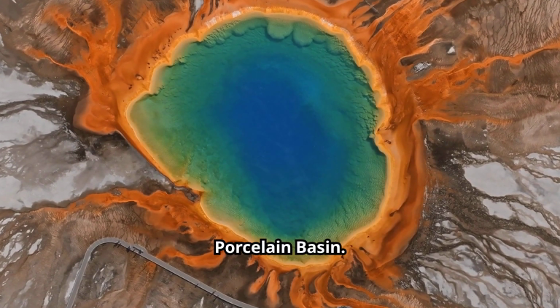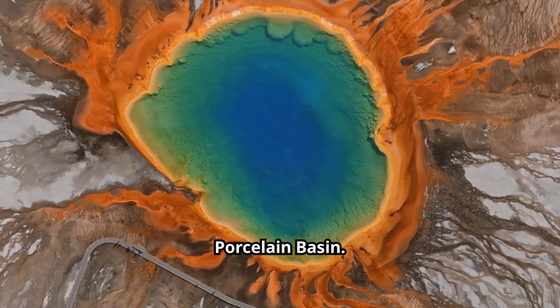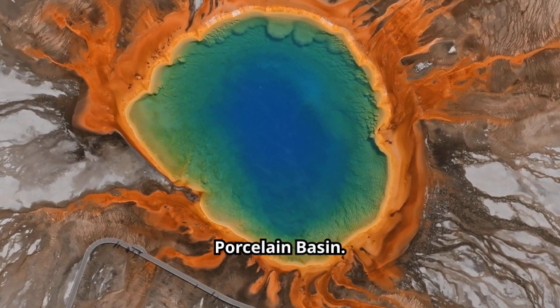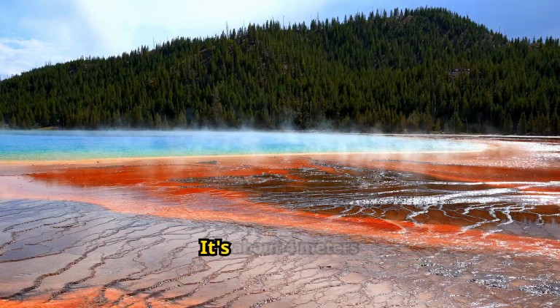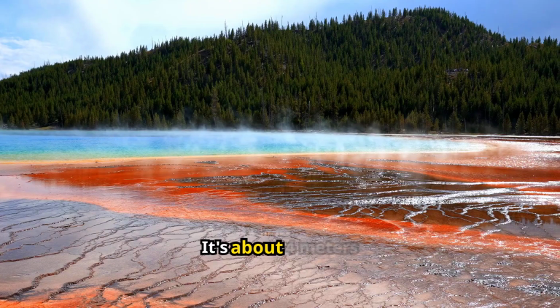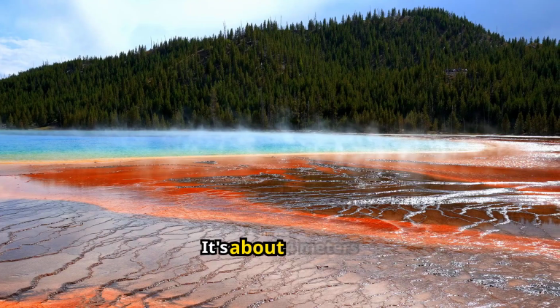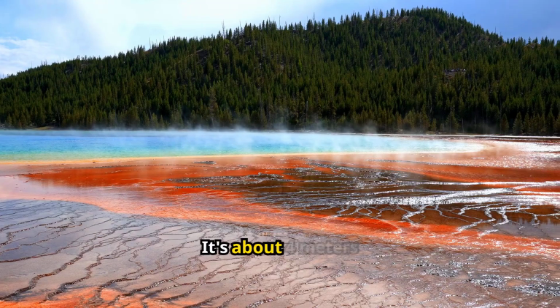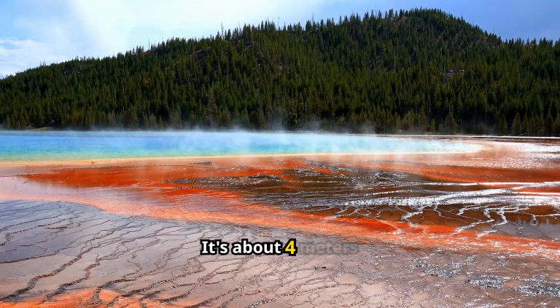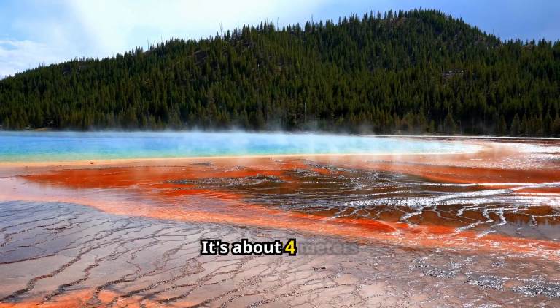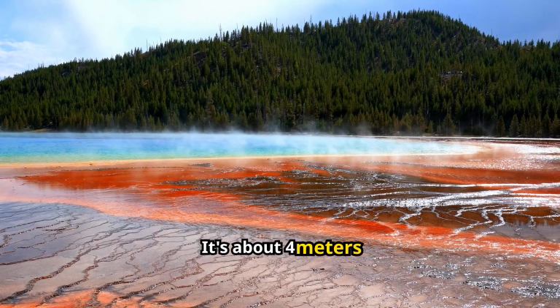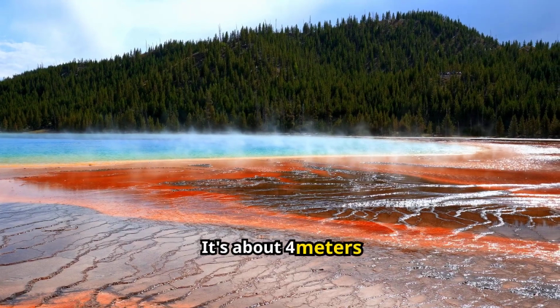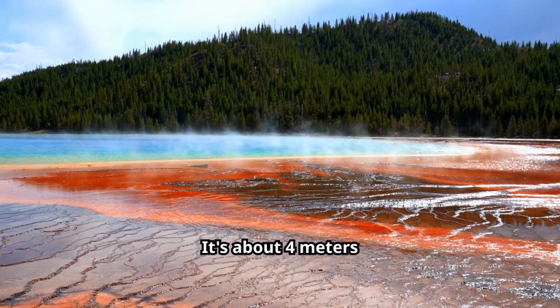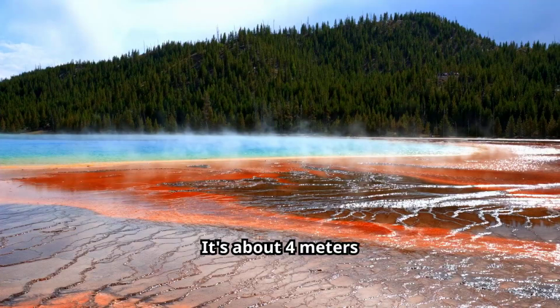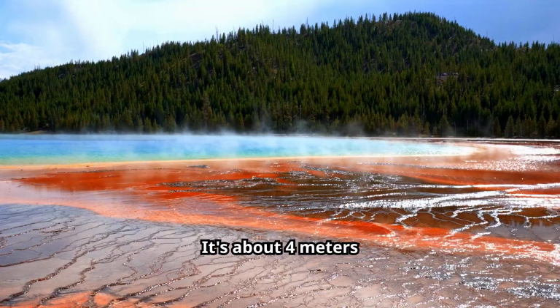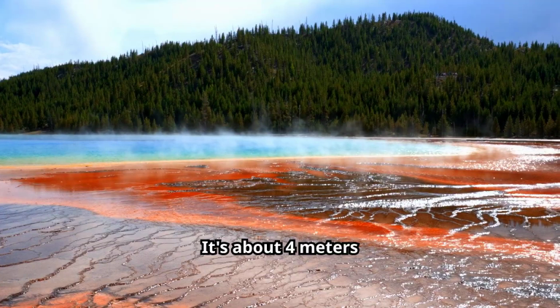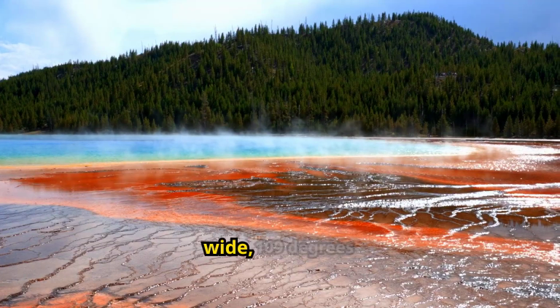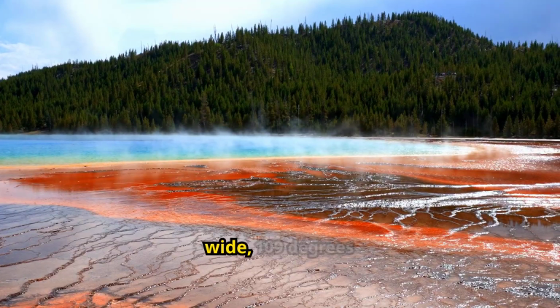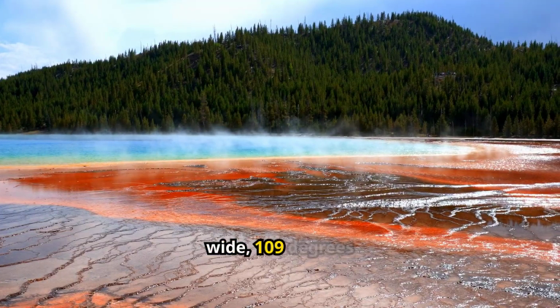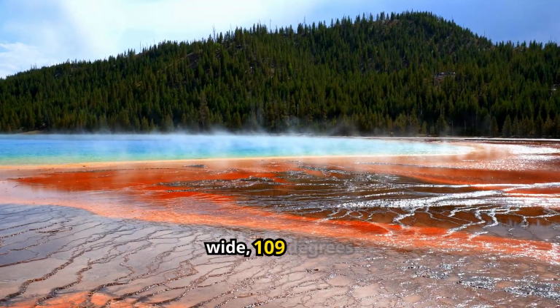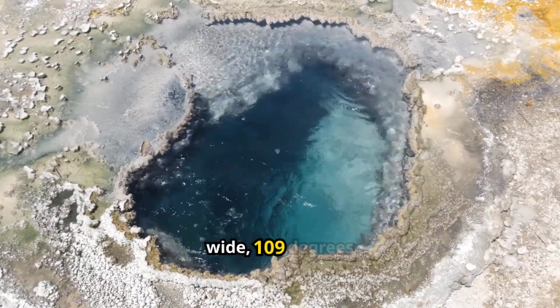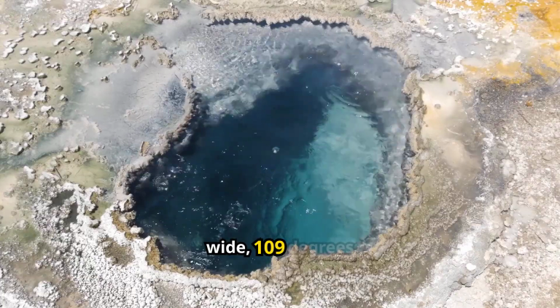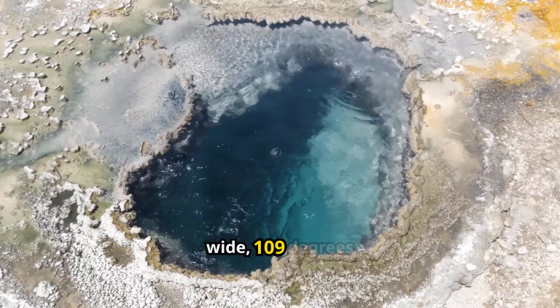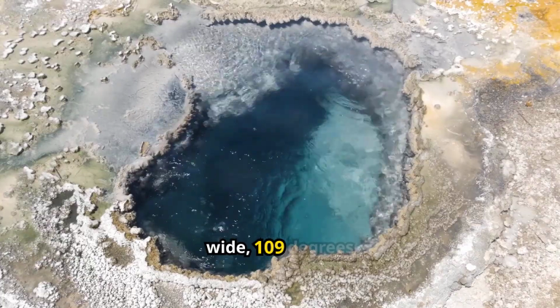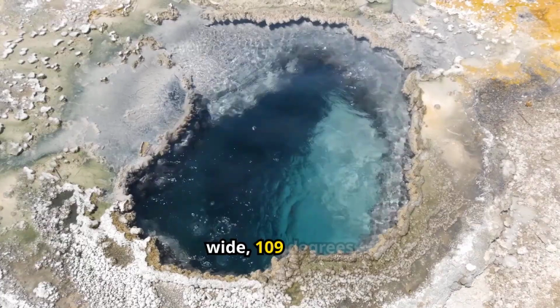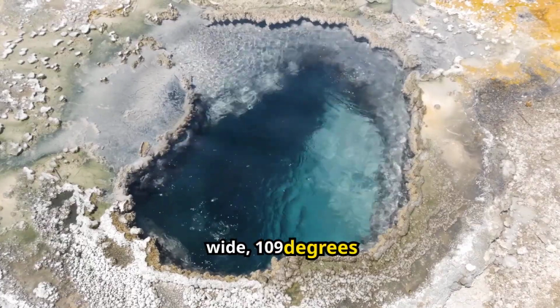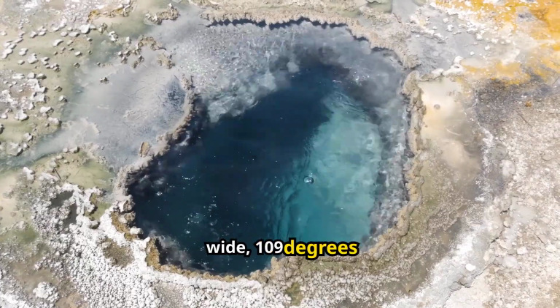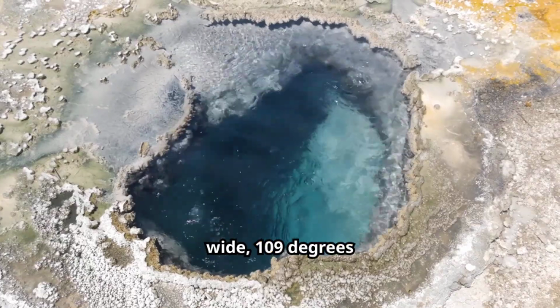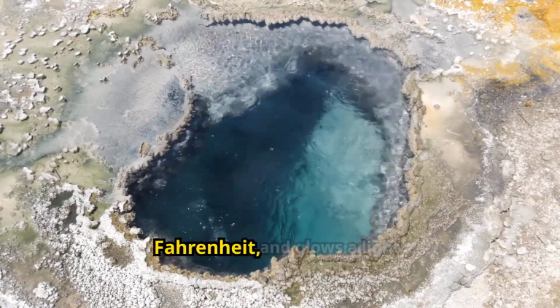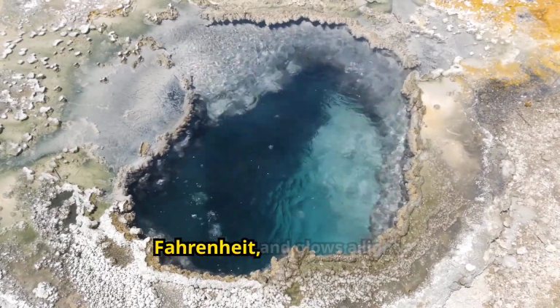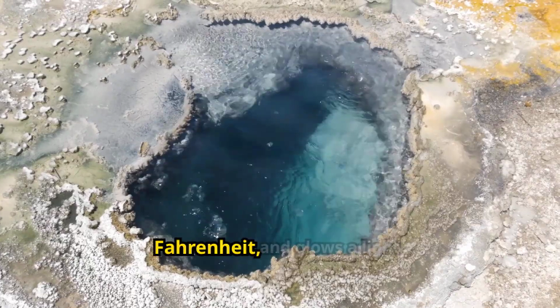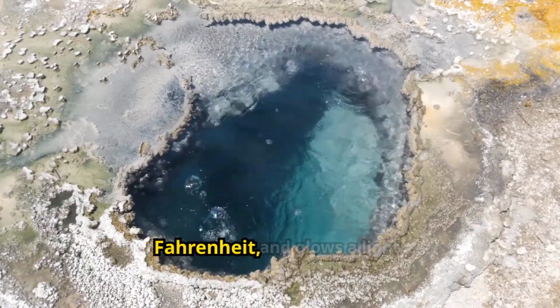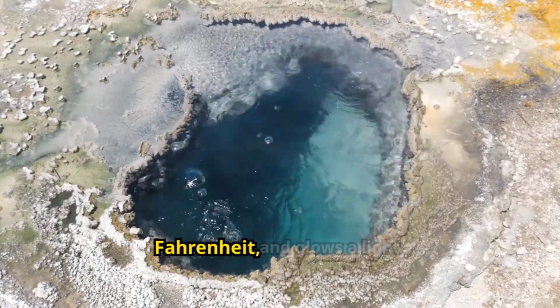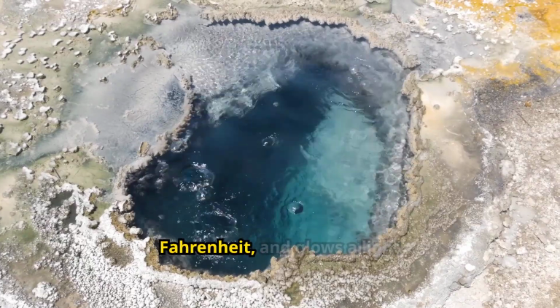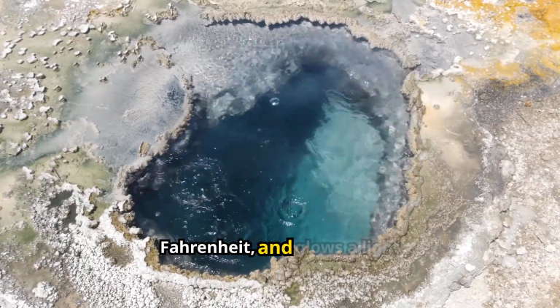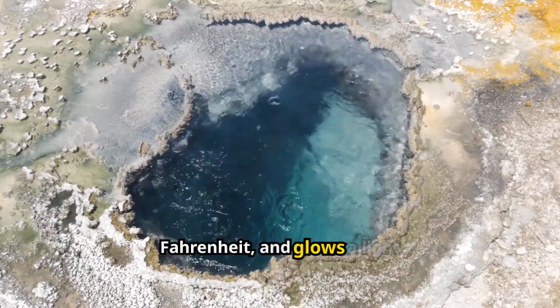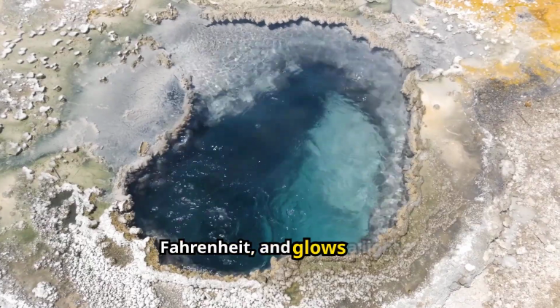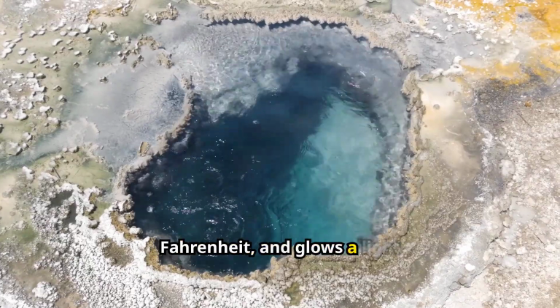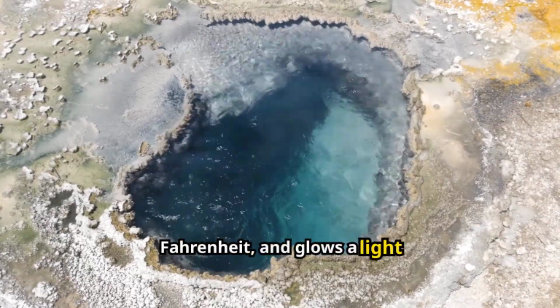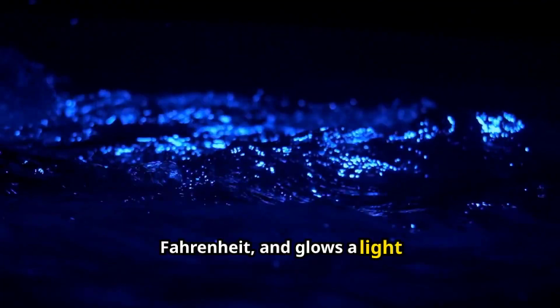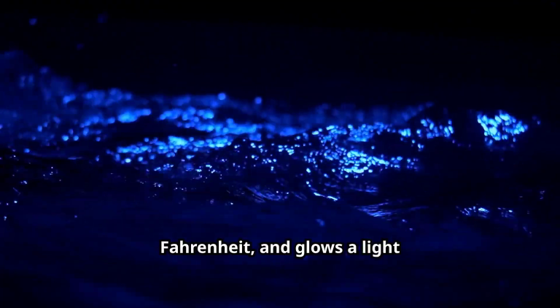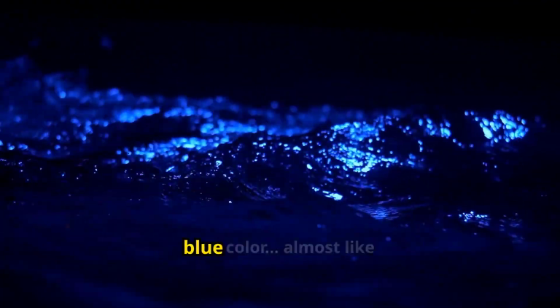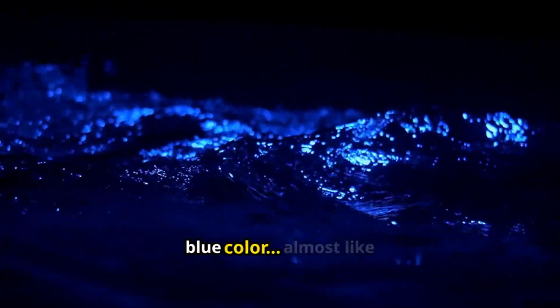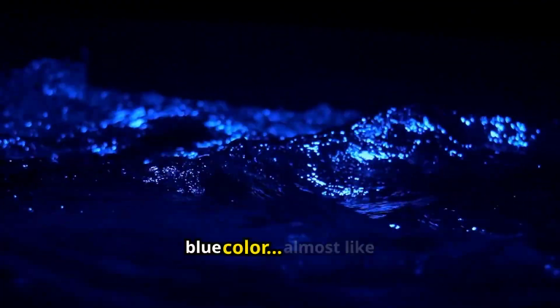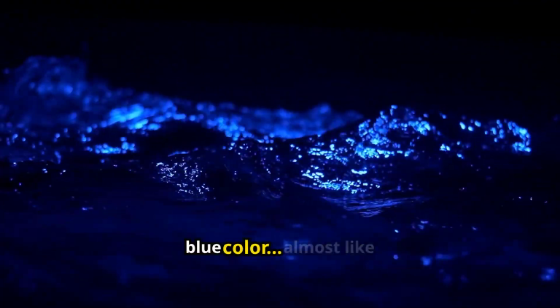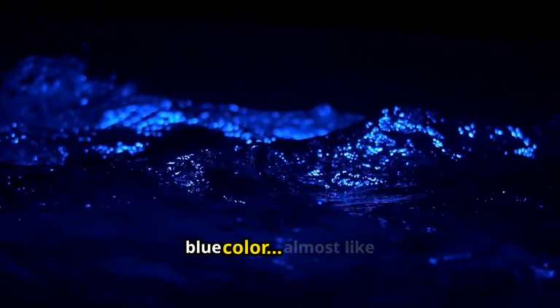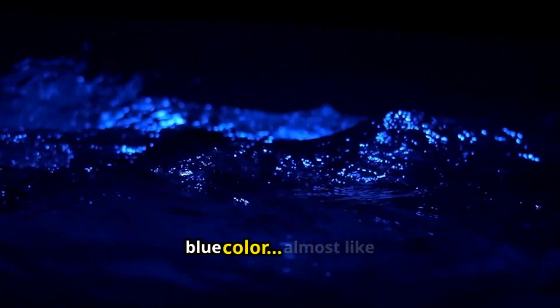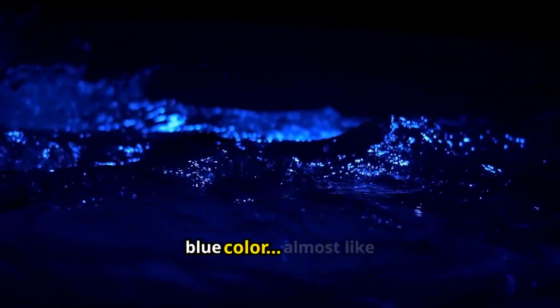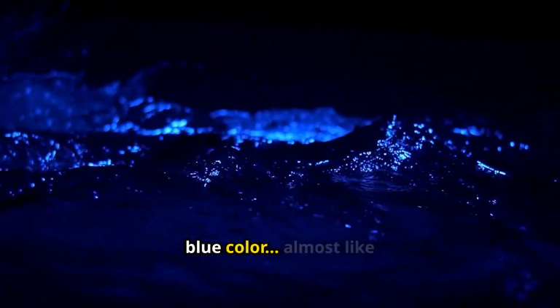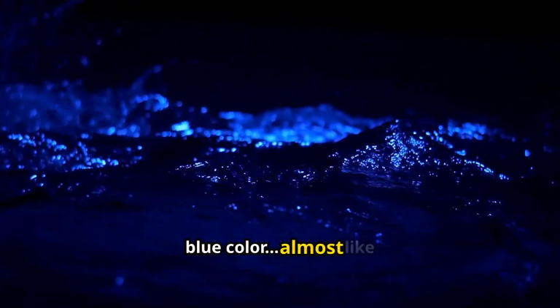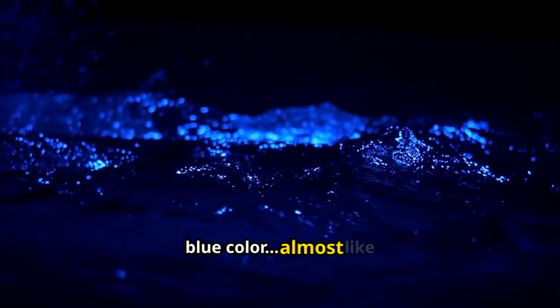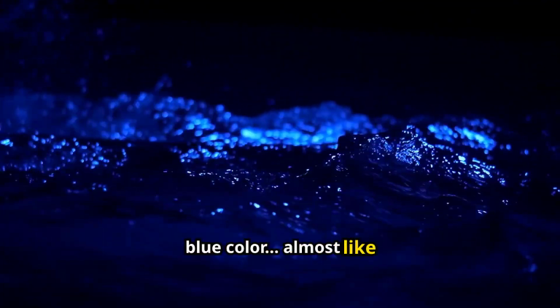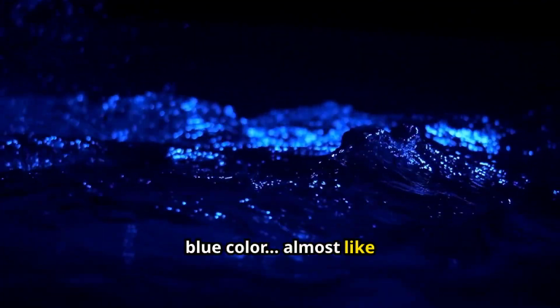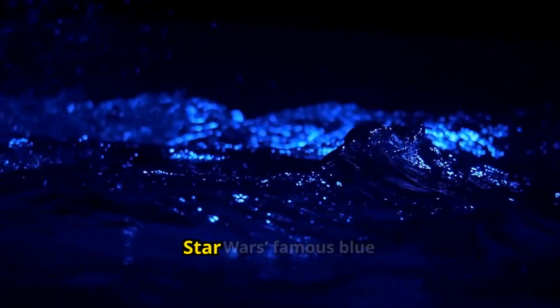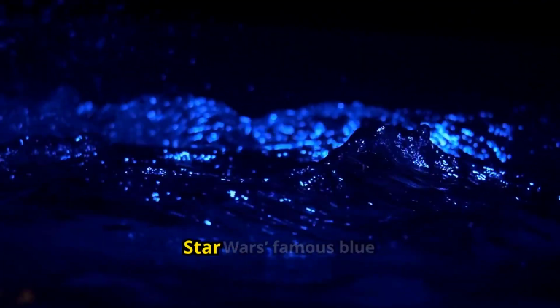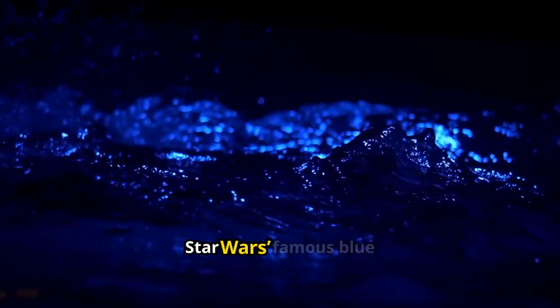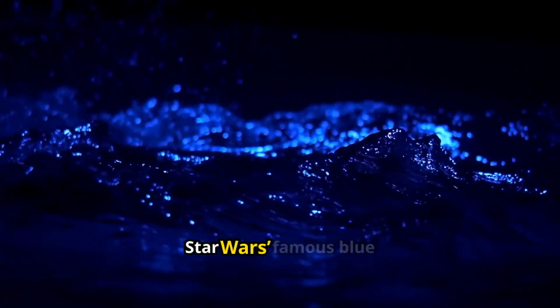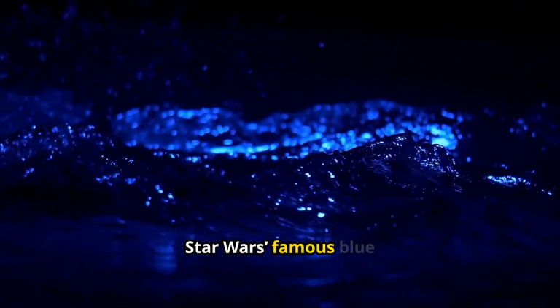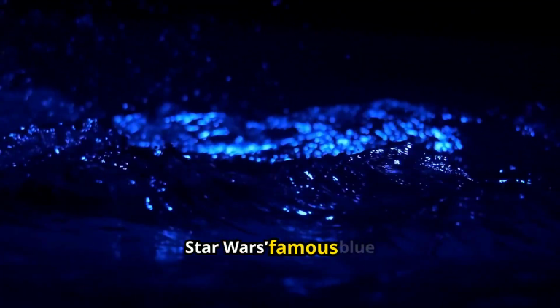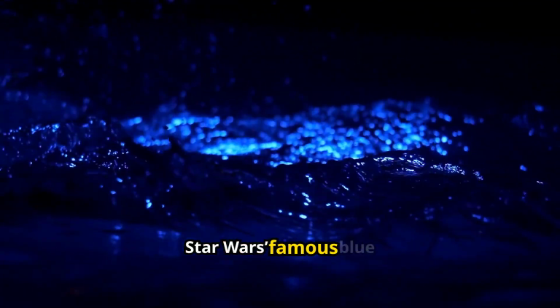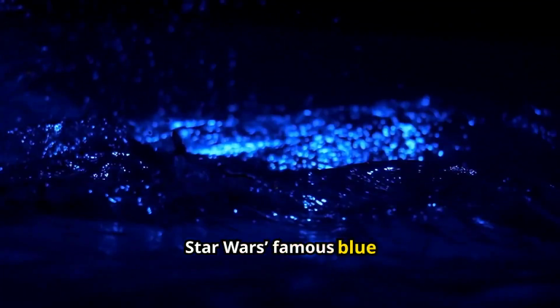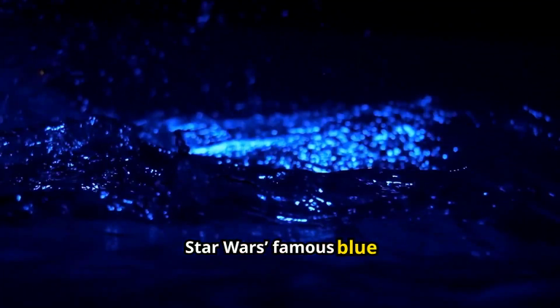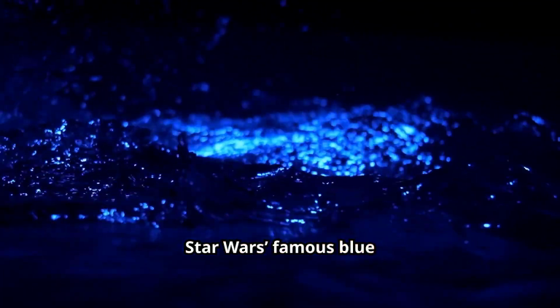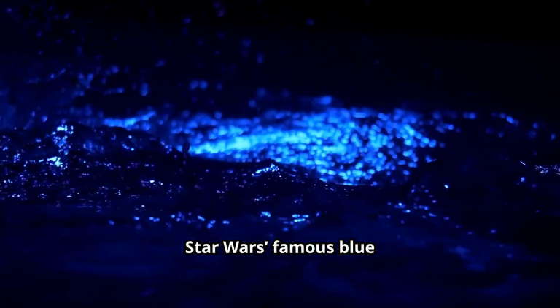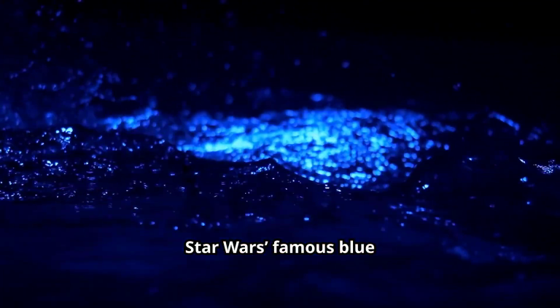It's about 4 meters wide, 109 degrees Fahrenheit, and glows a light blue color — almost like Star Wars' famous blue milk.